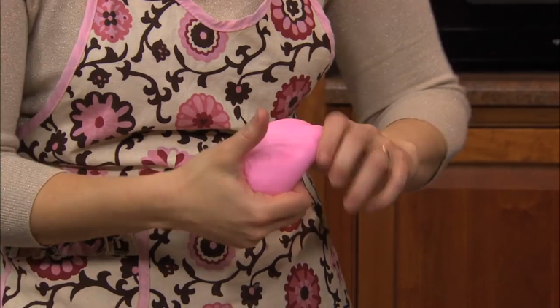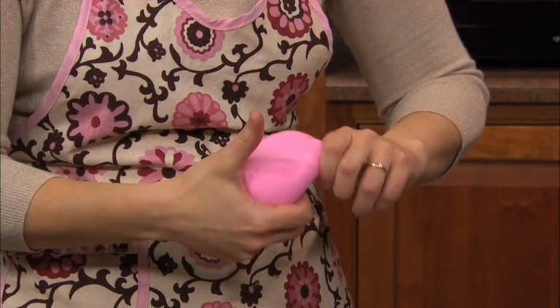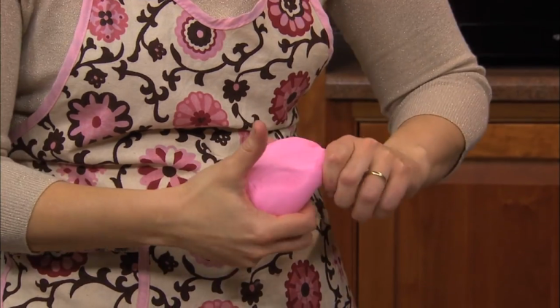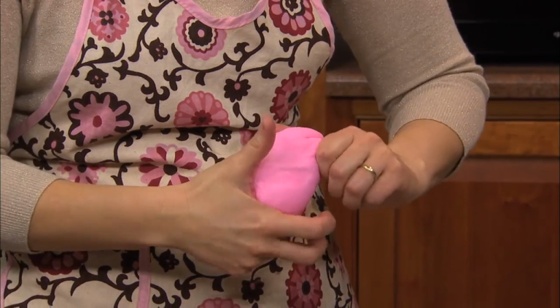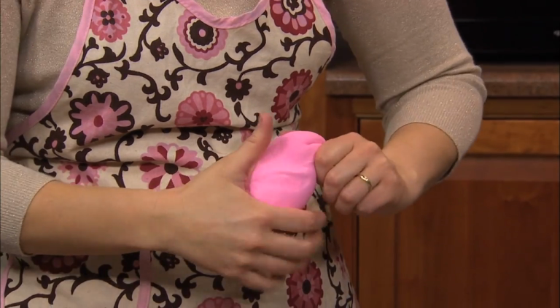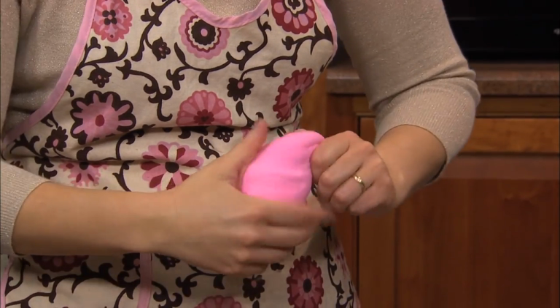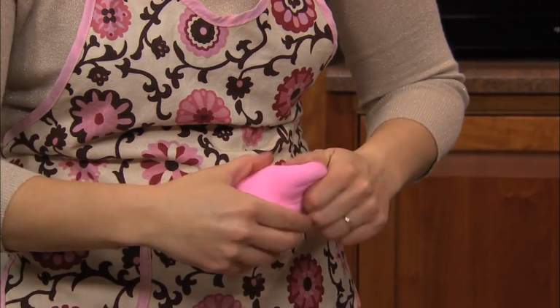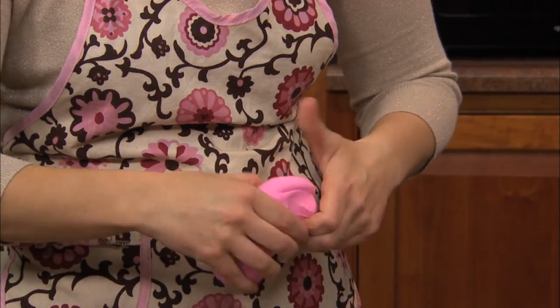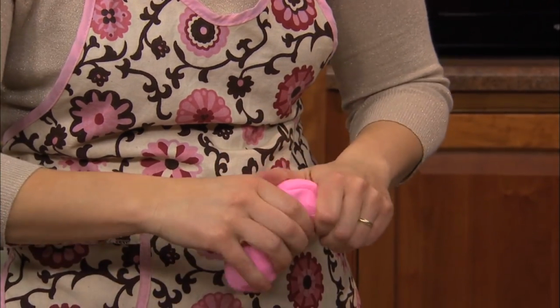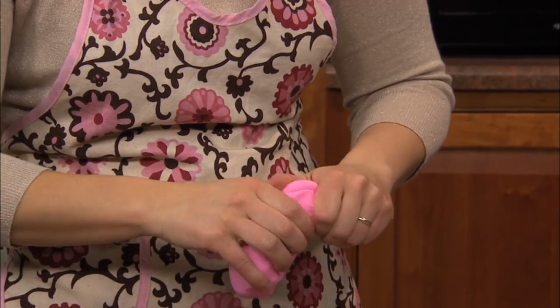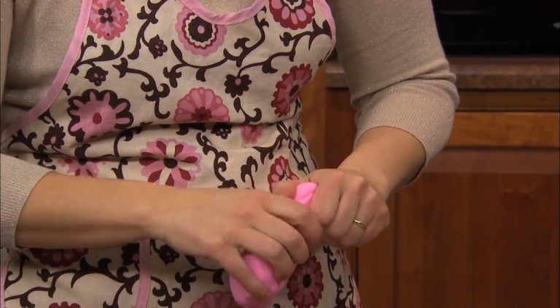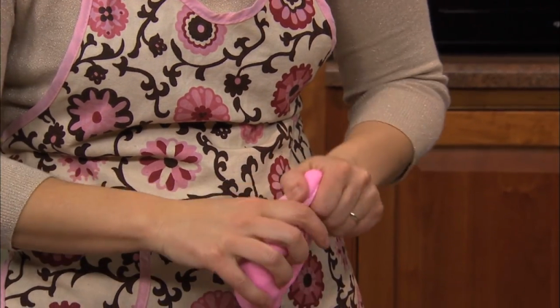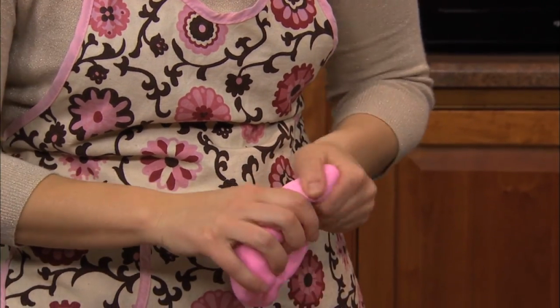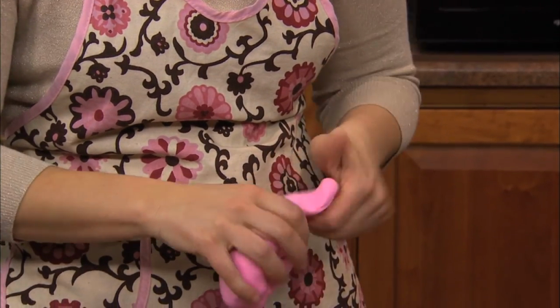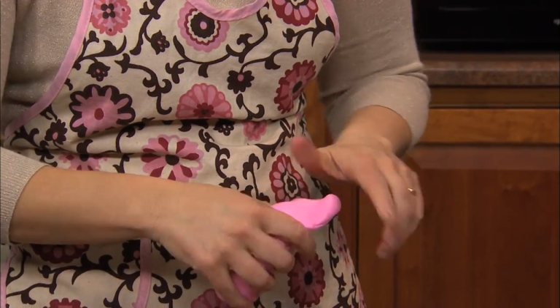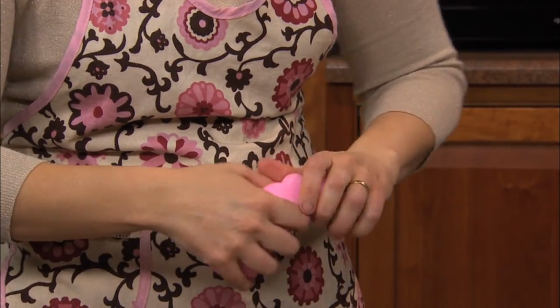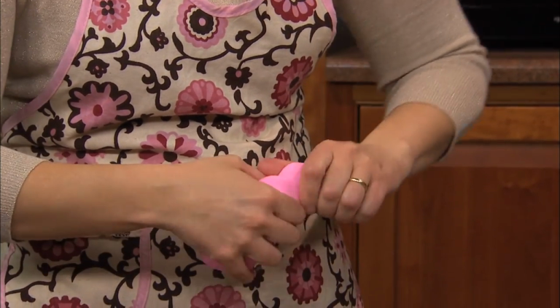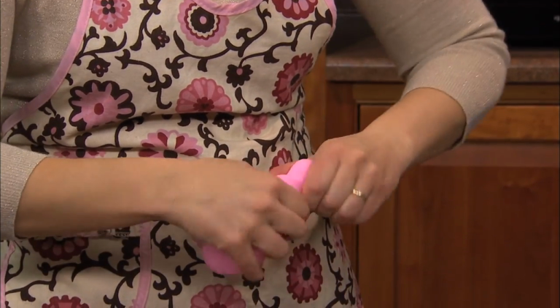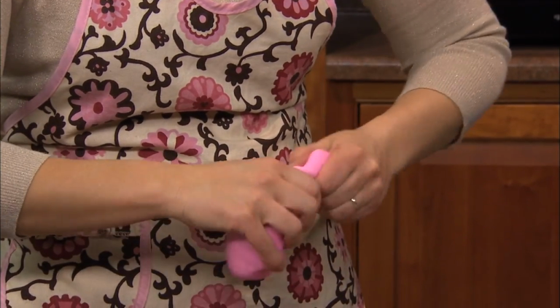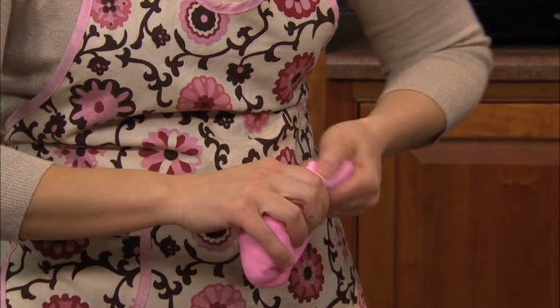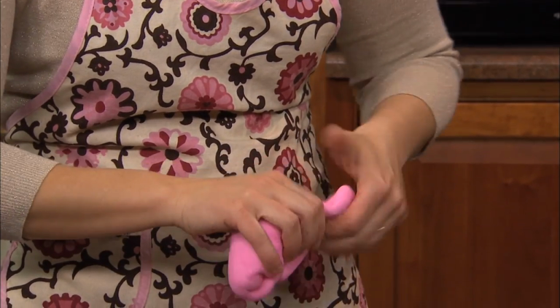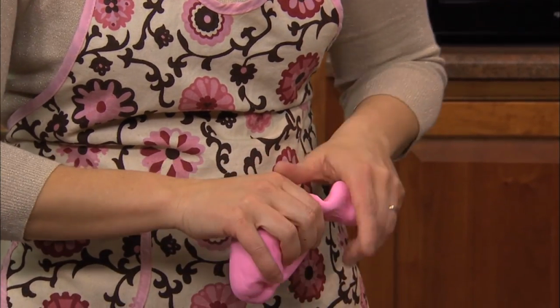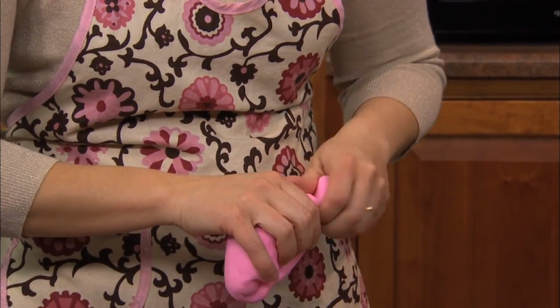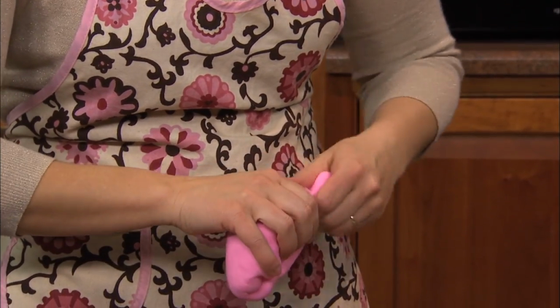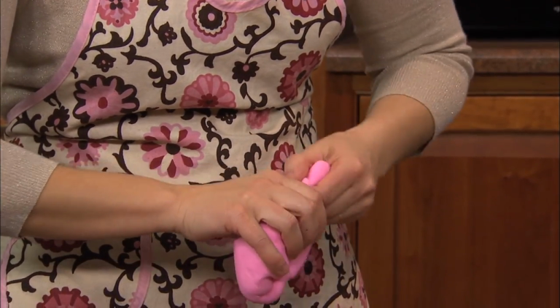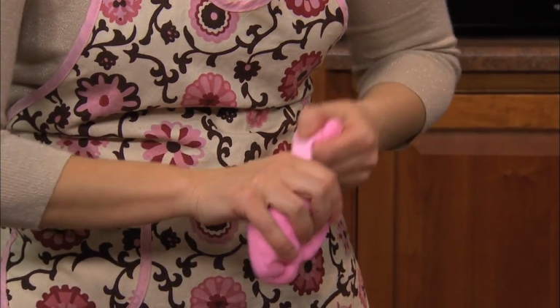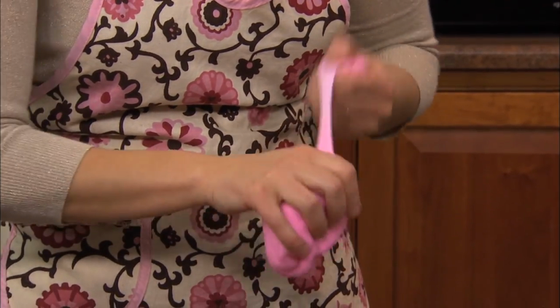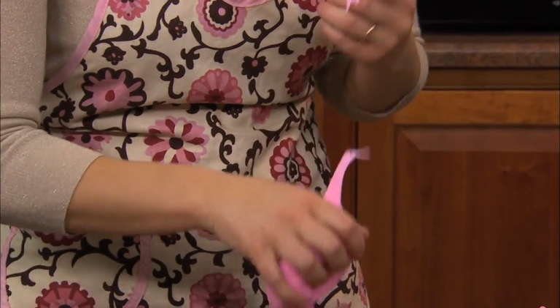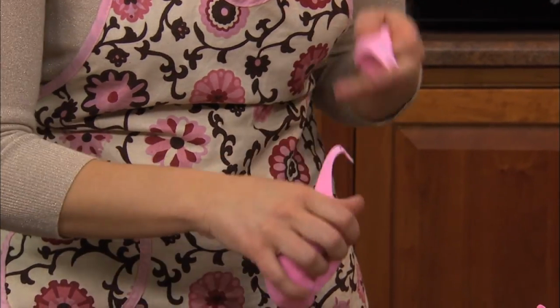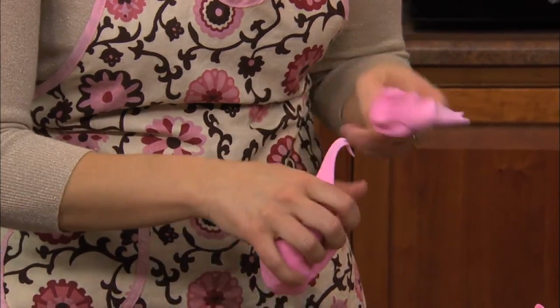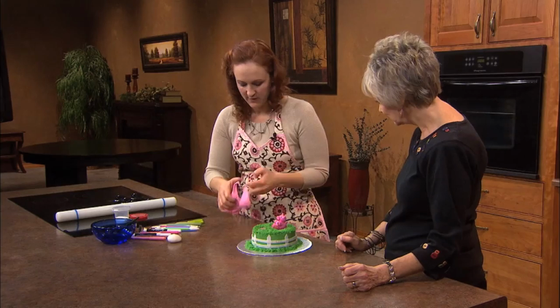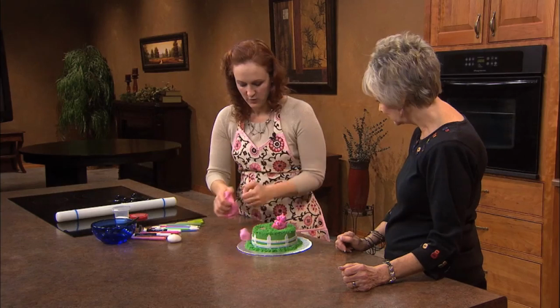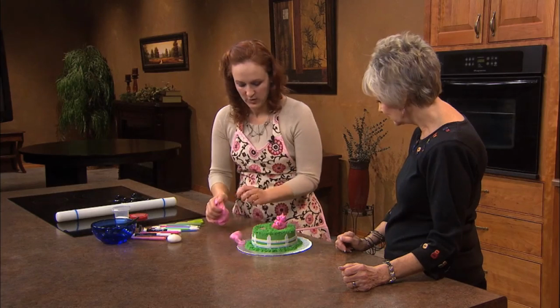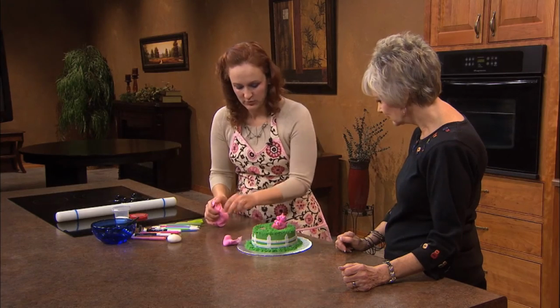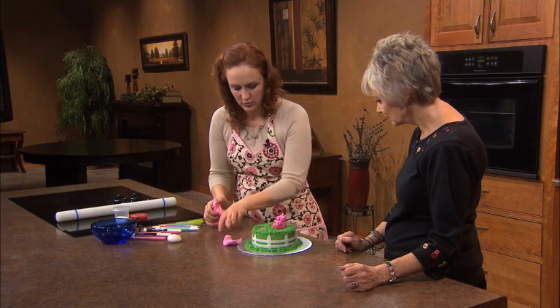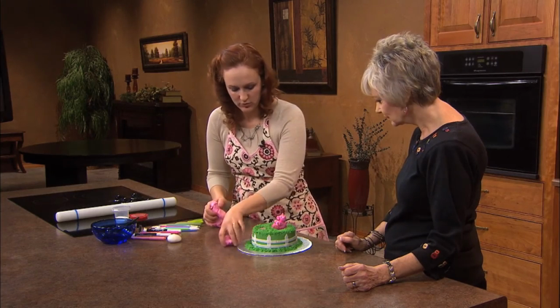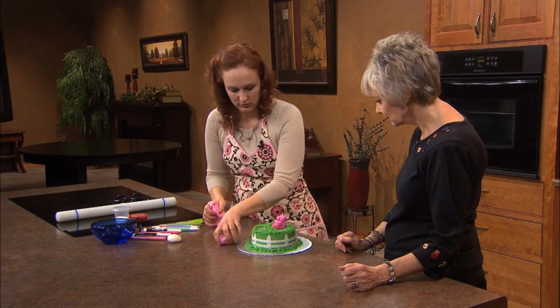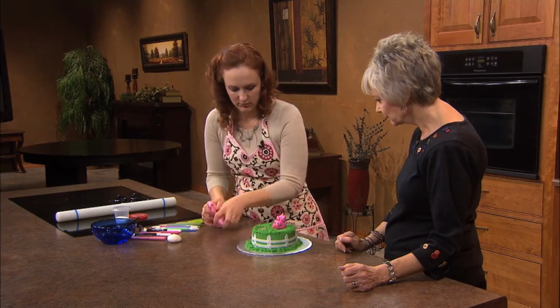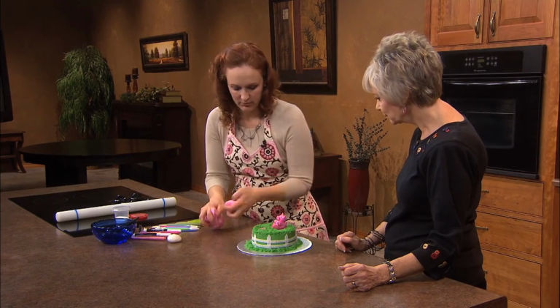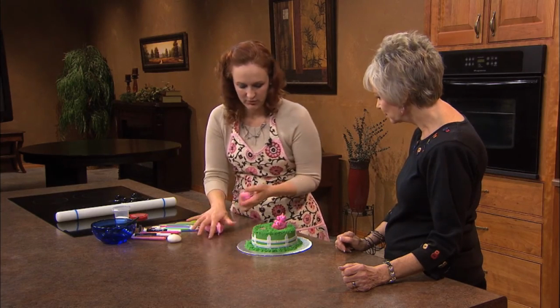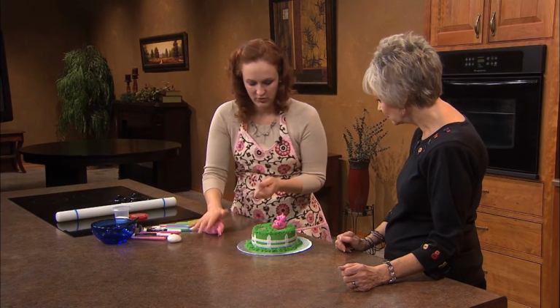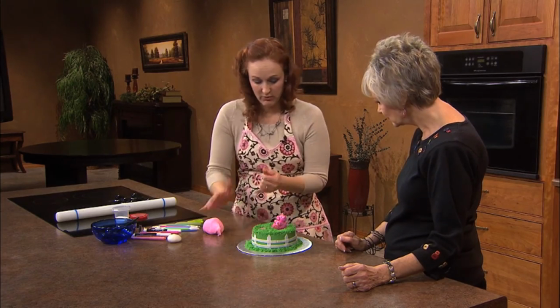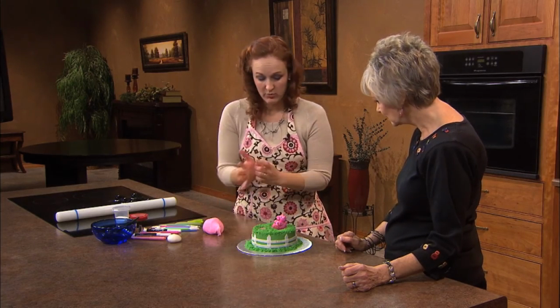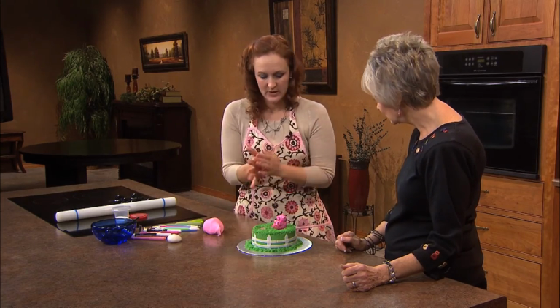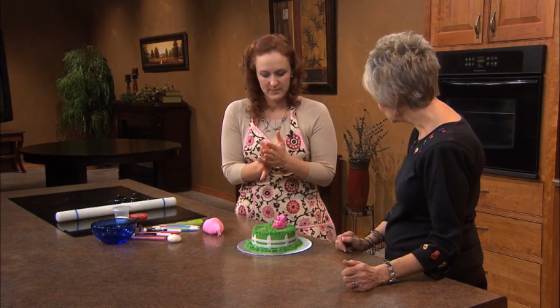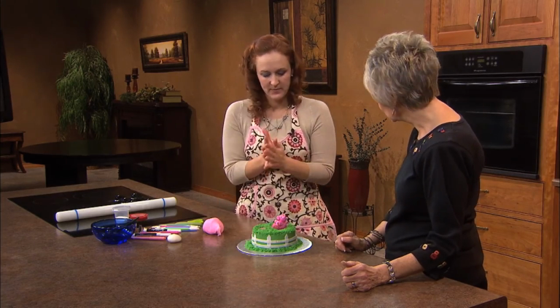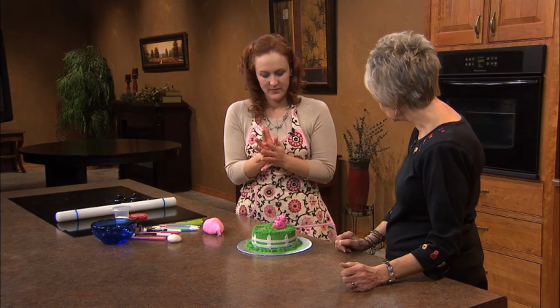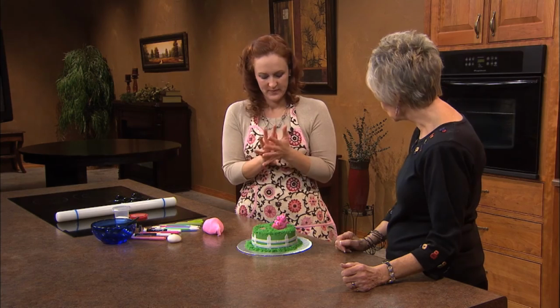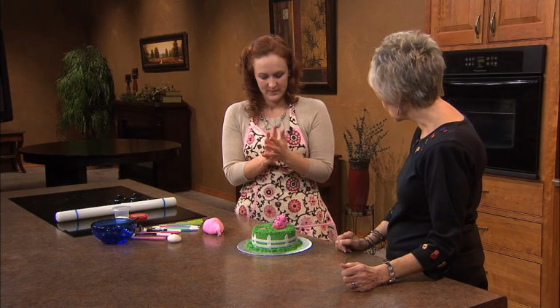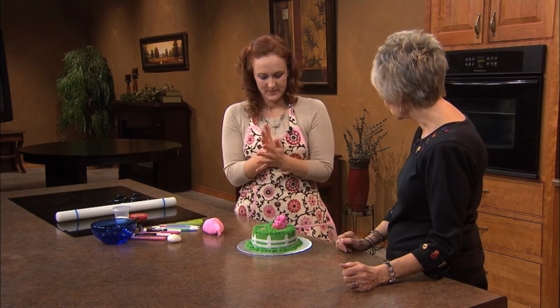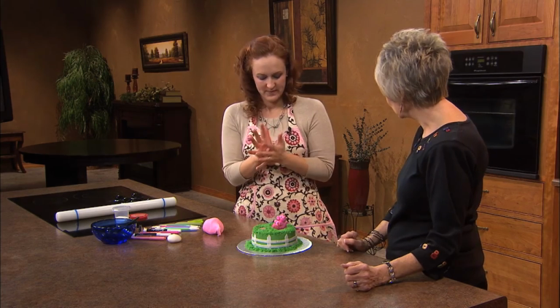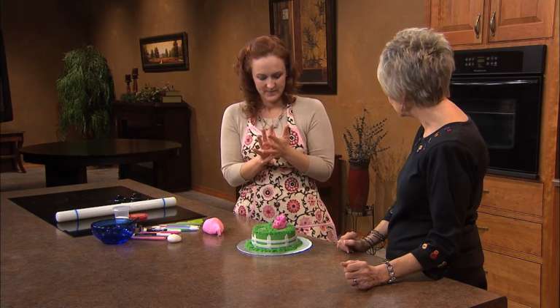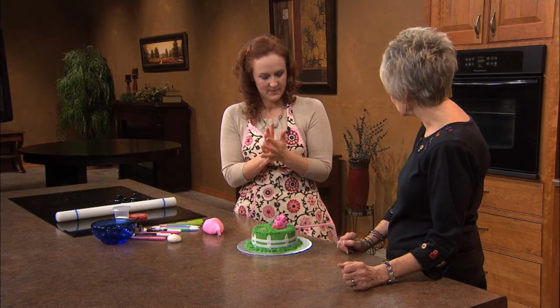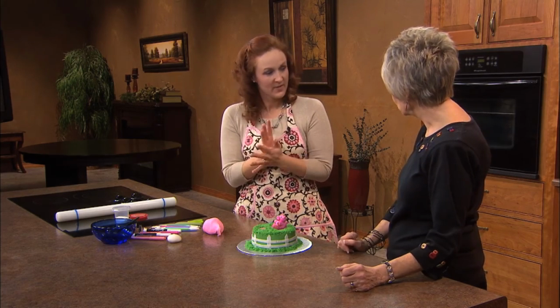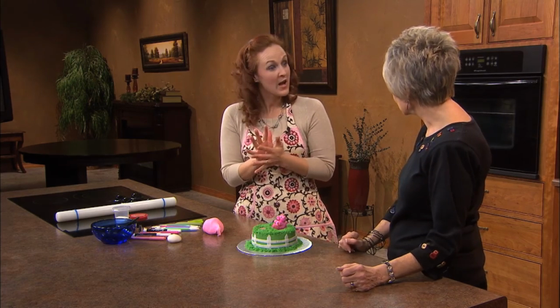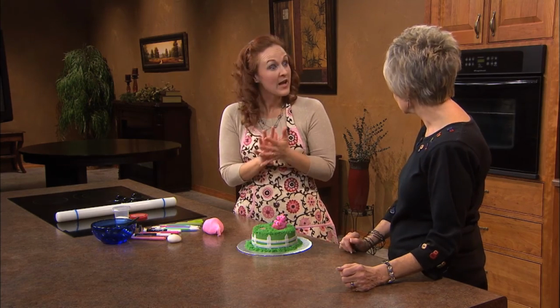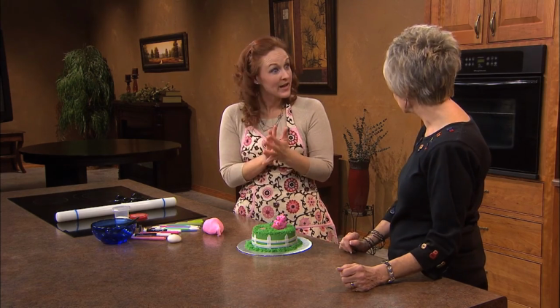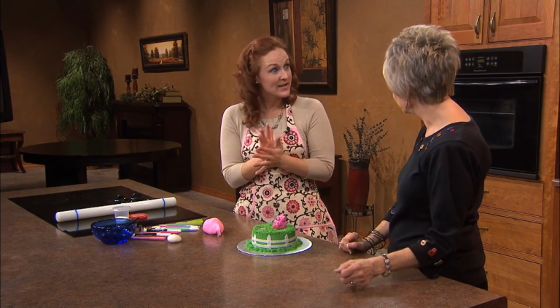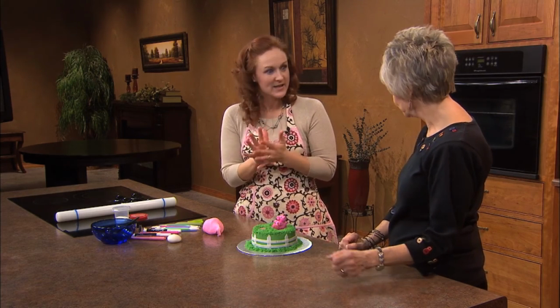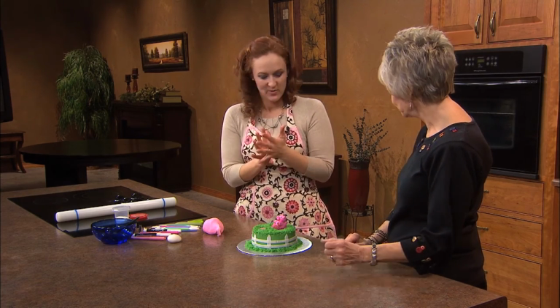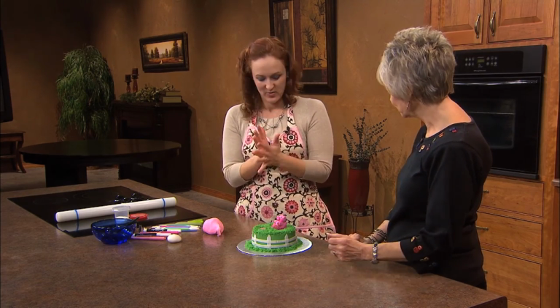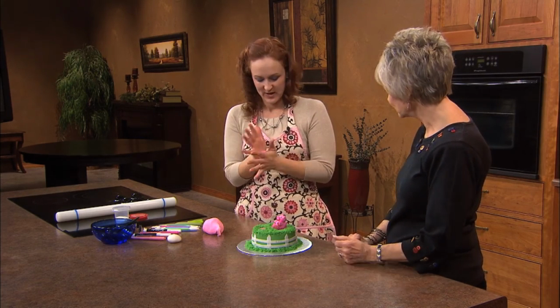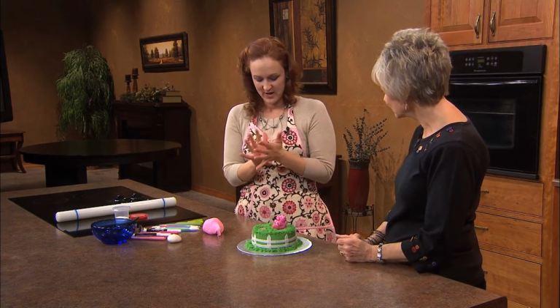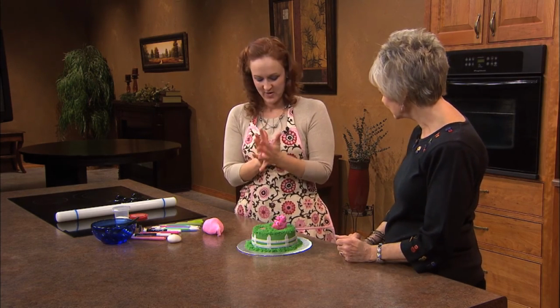And then you just pull off the amount of fondant that you would like — just like Play-Doh, isn't it? It is like Play-Doh.